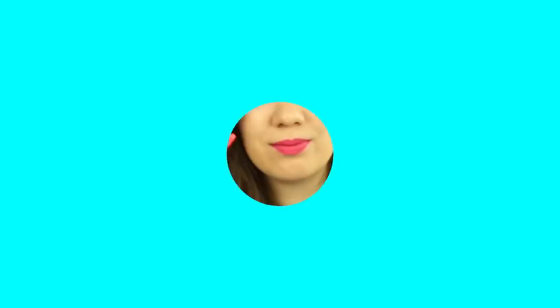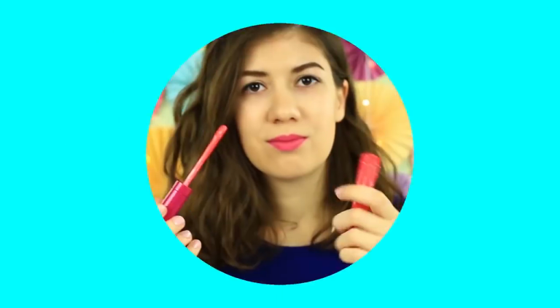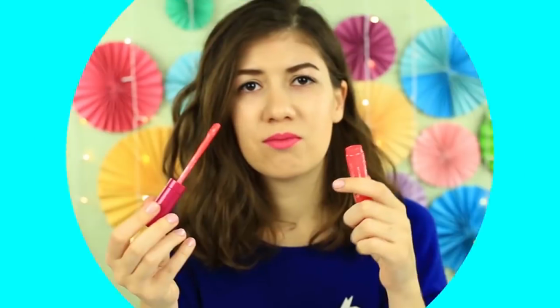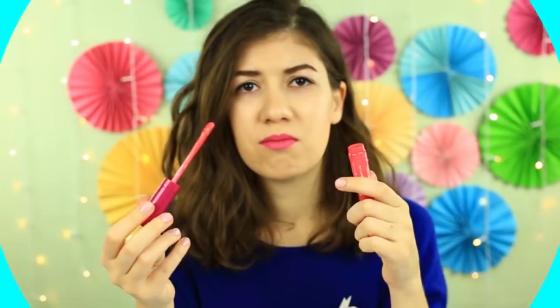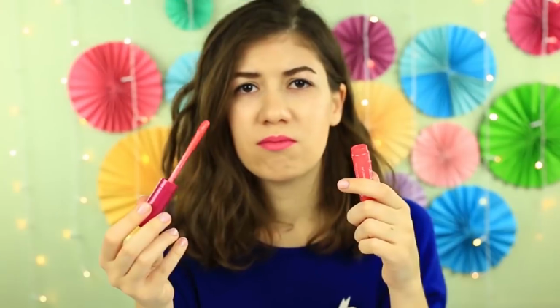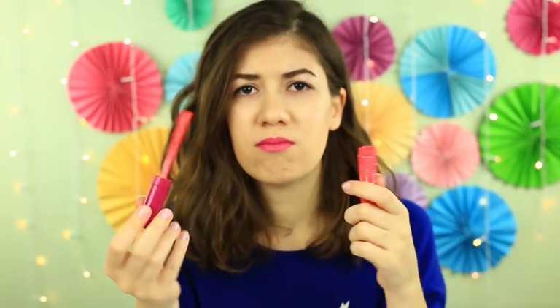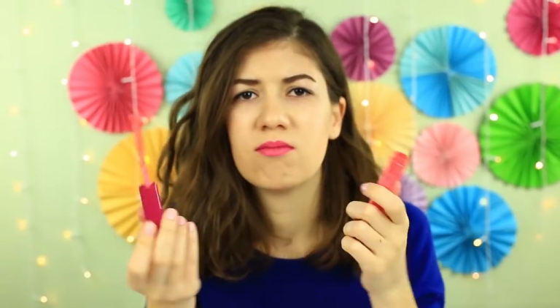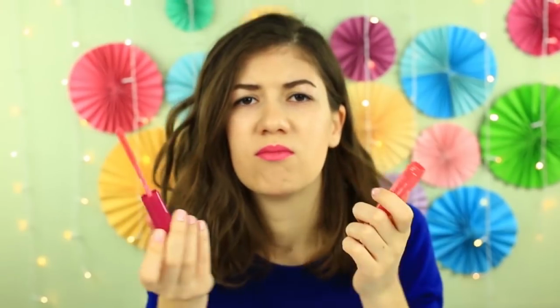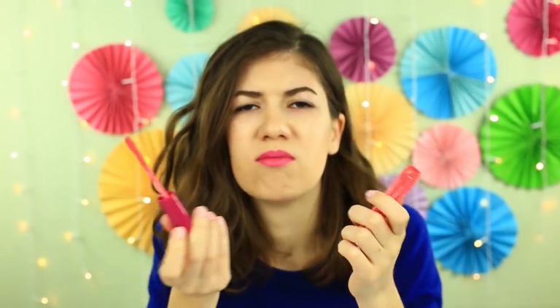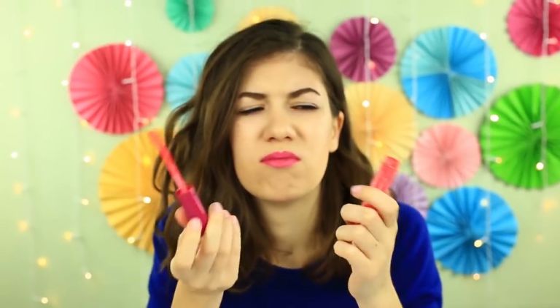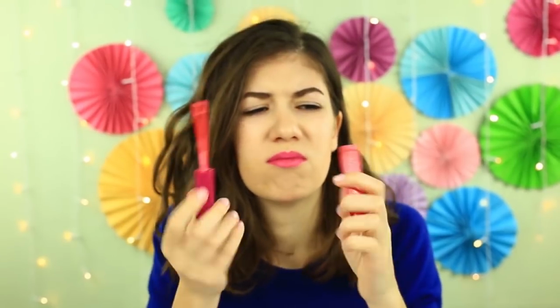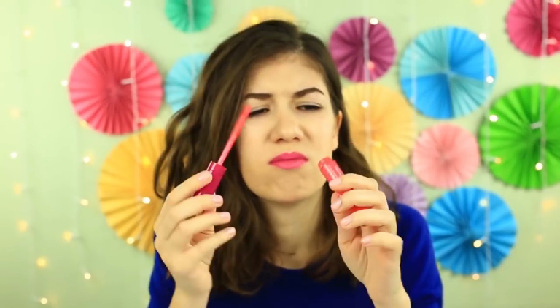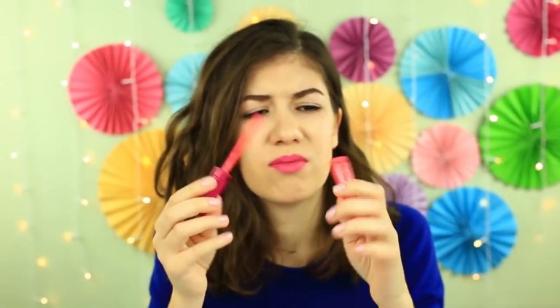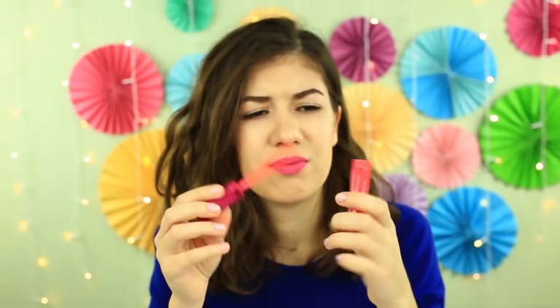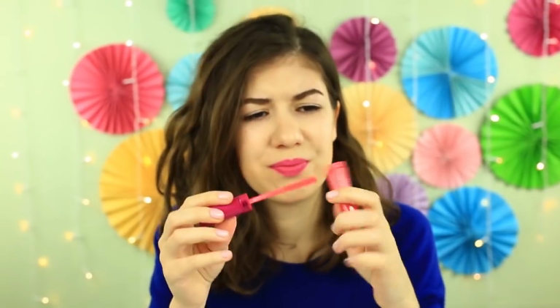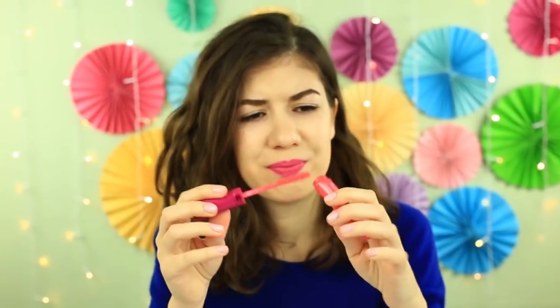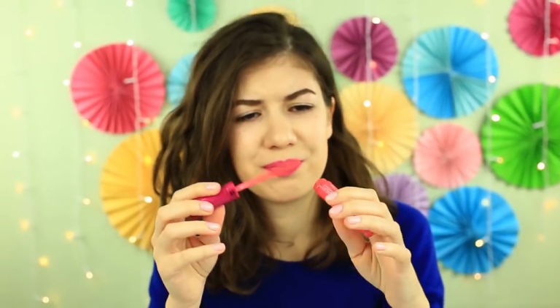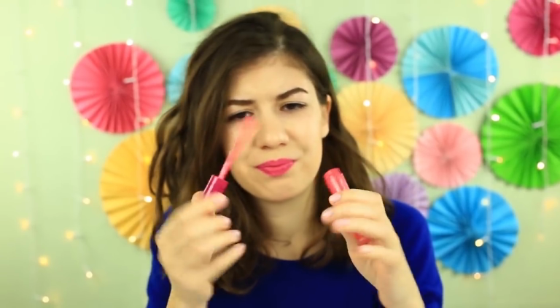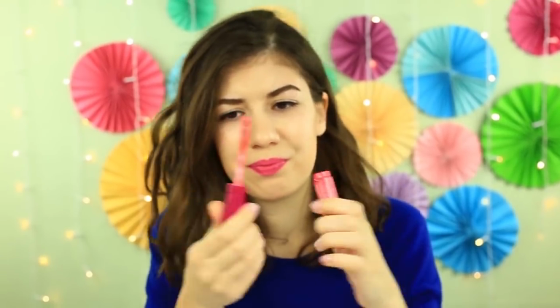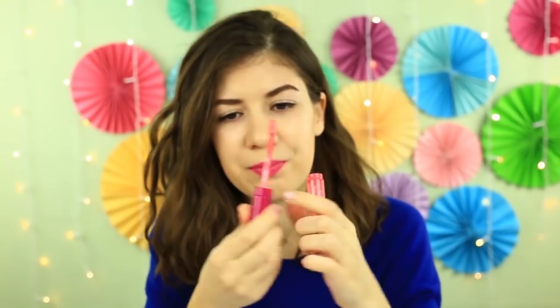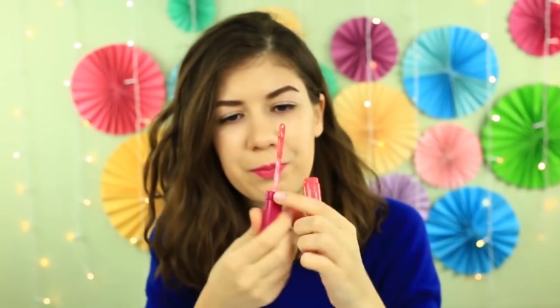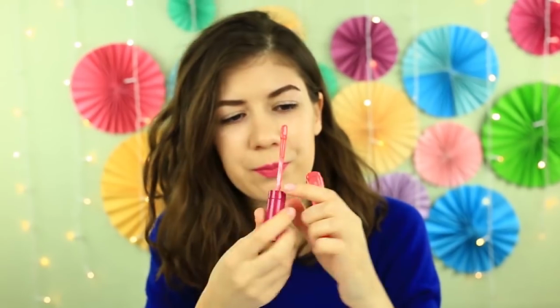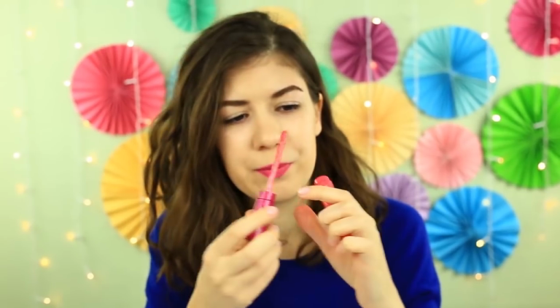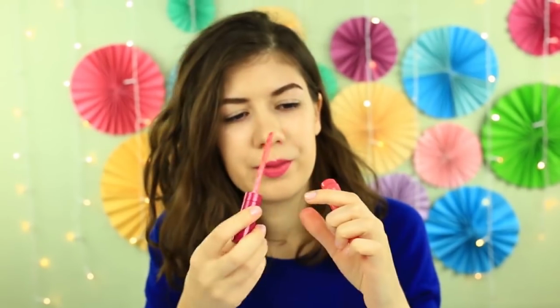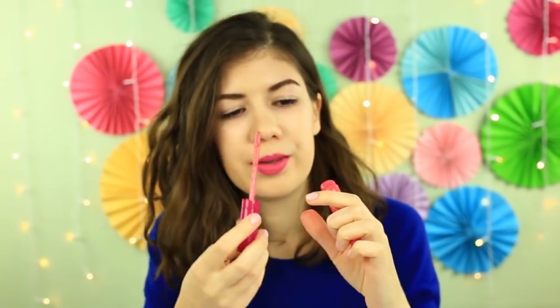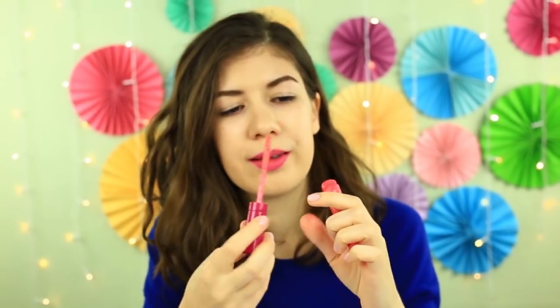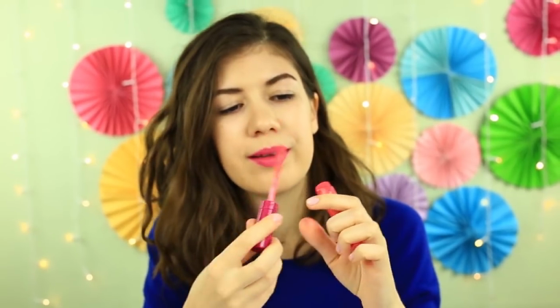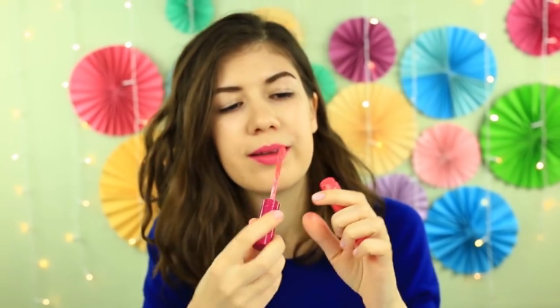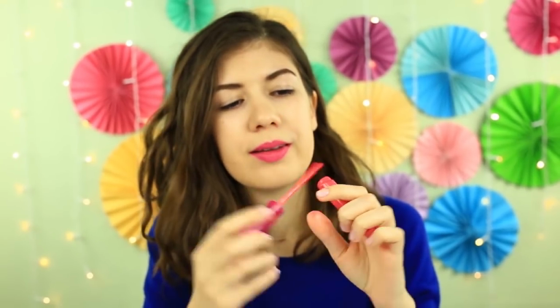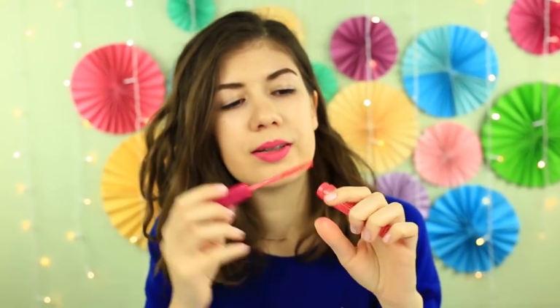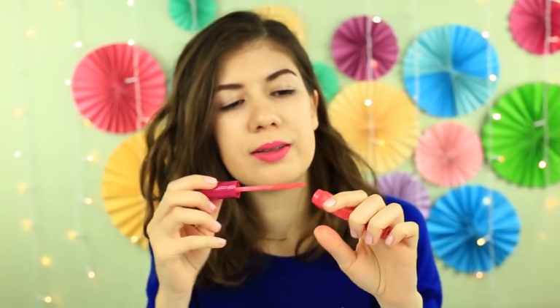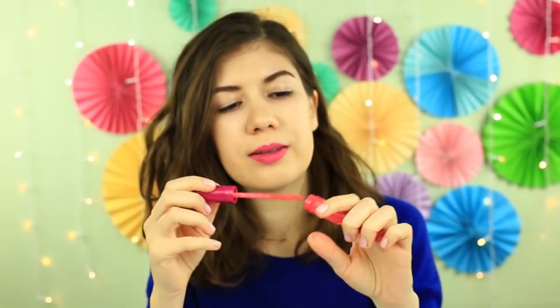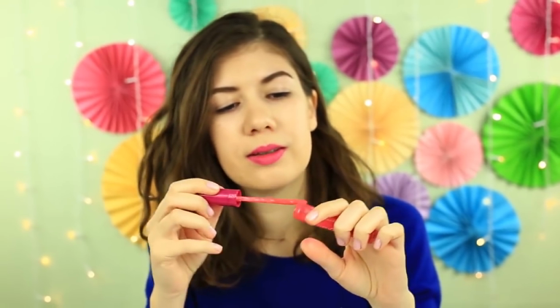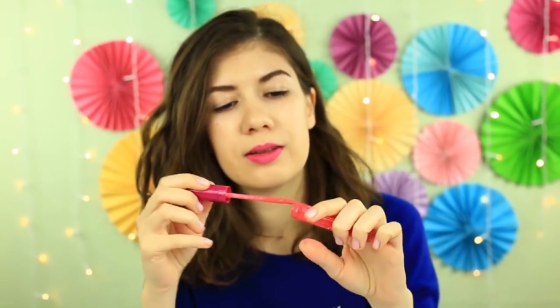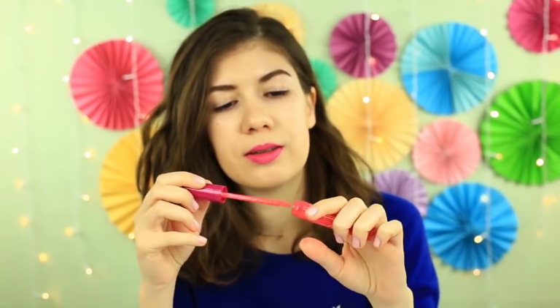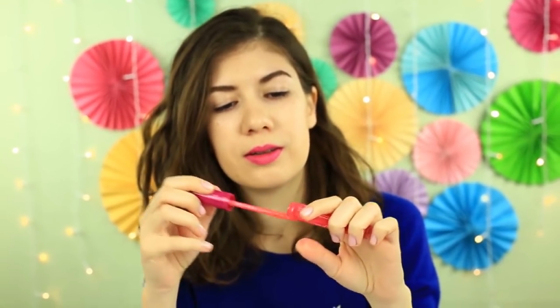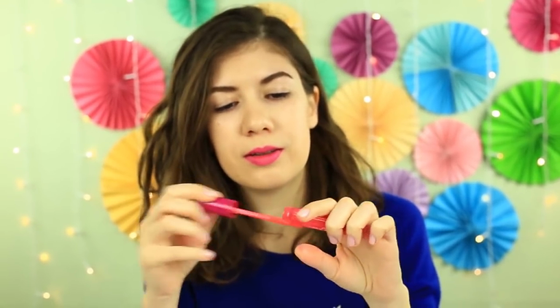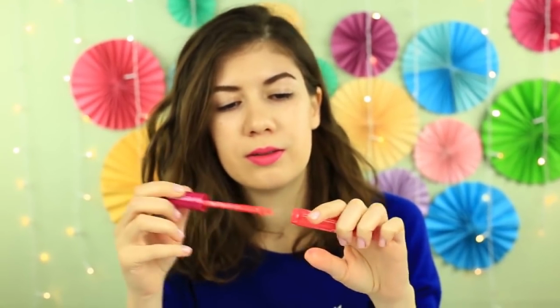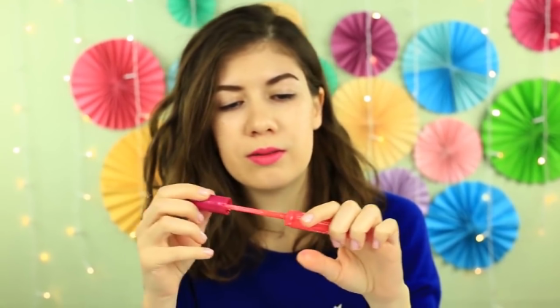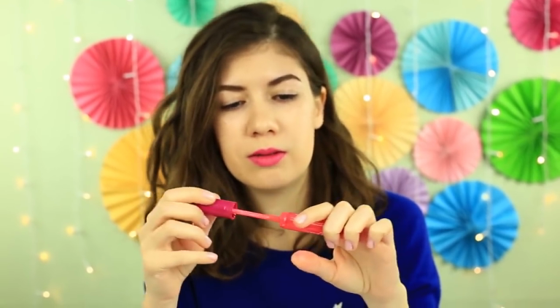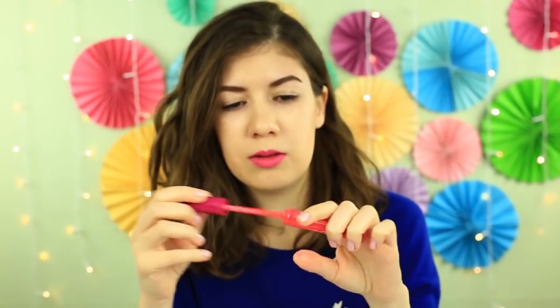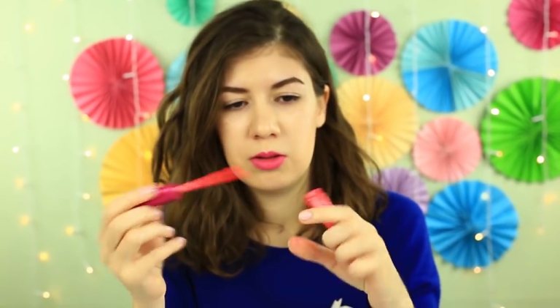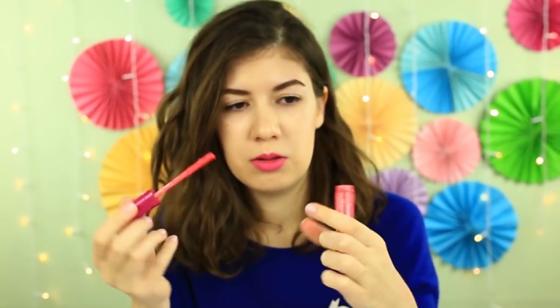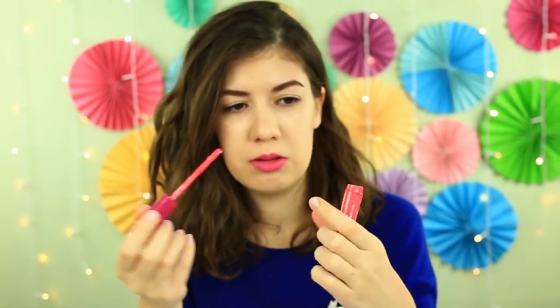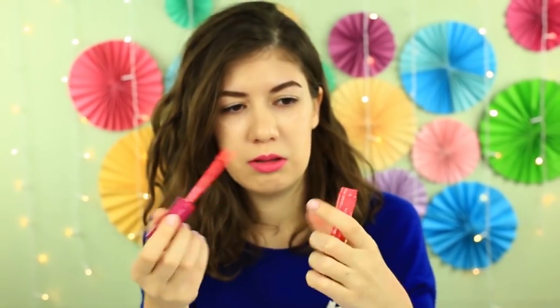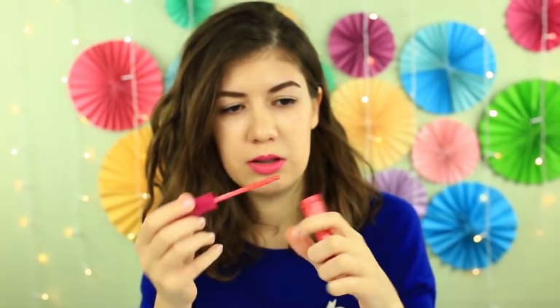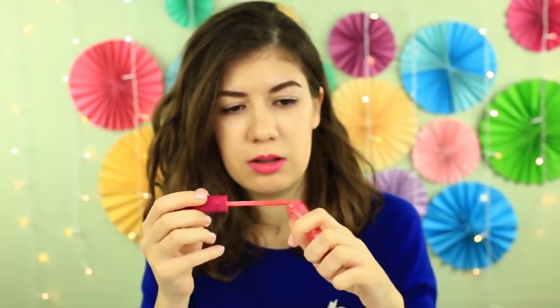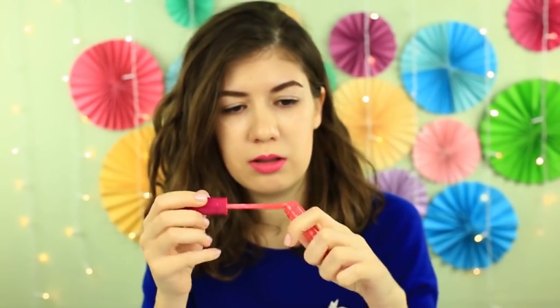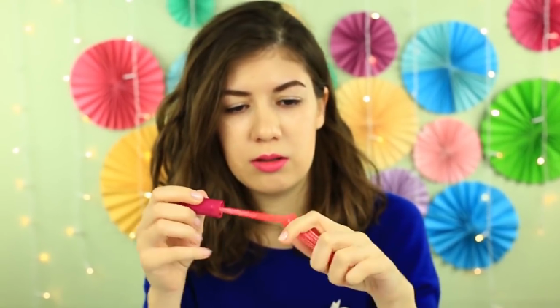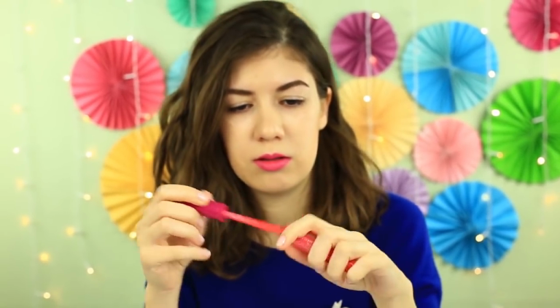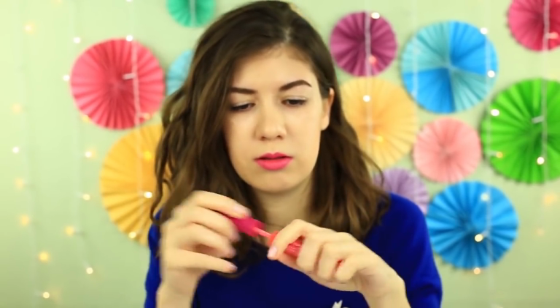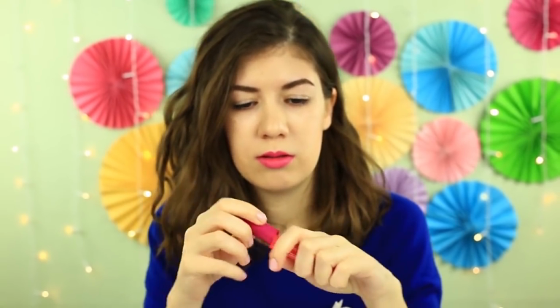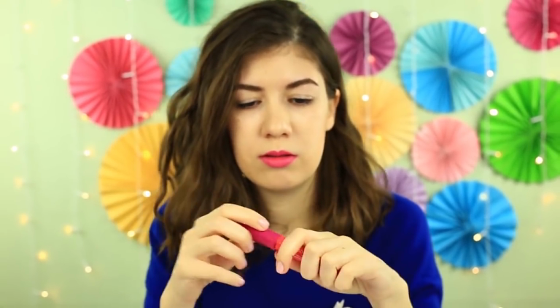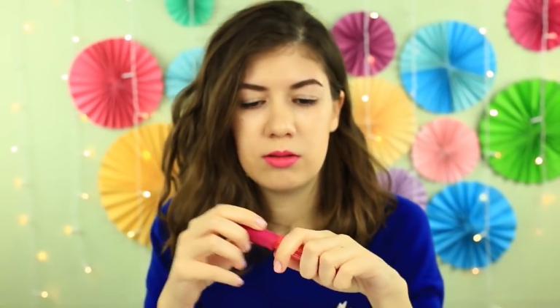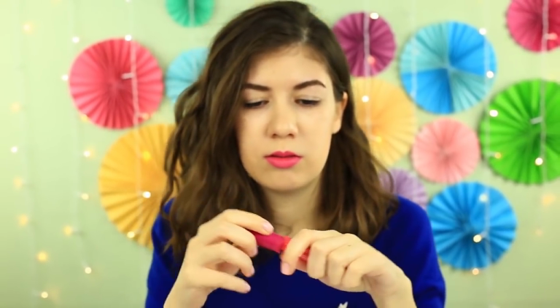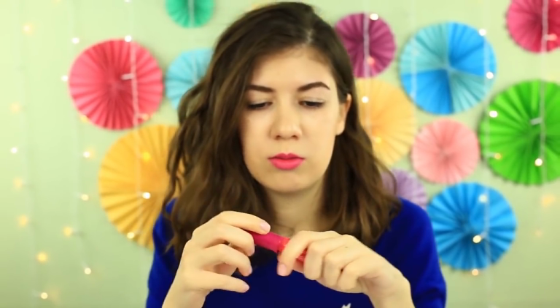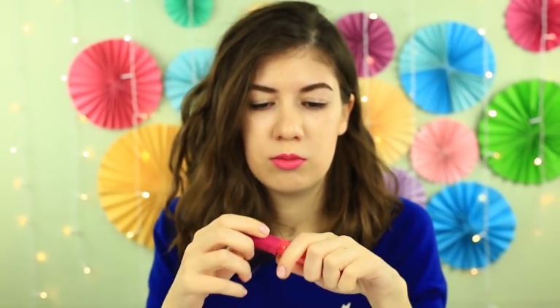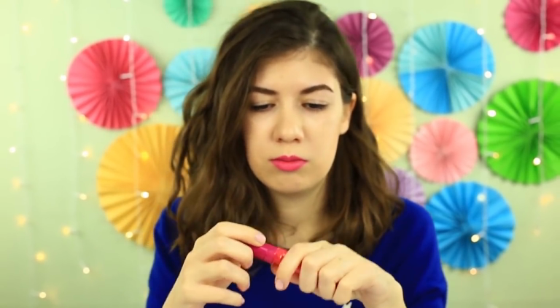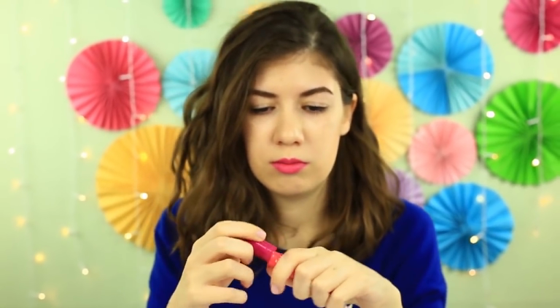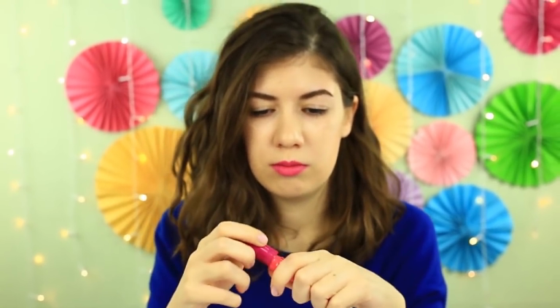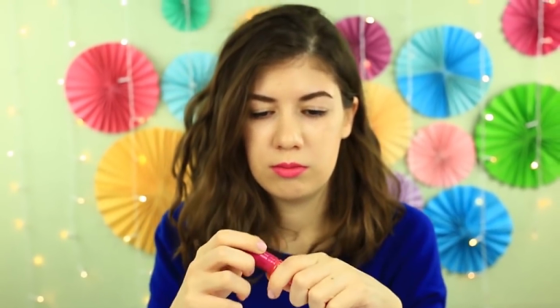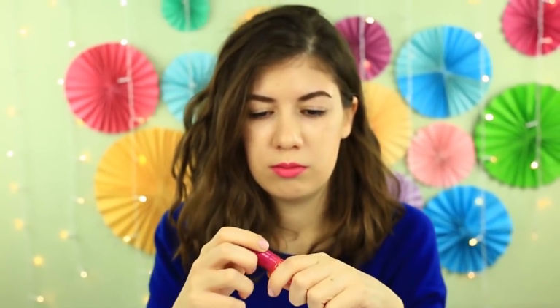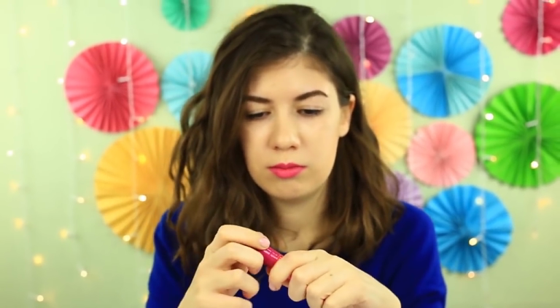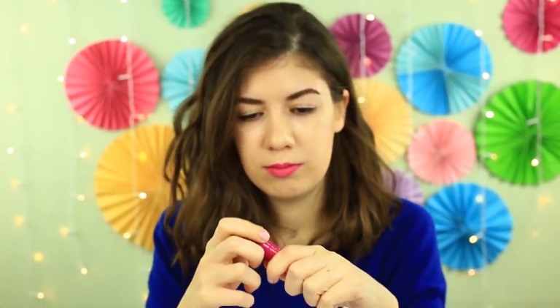Oh my beloved lip gloss! The wiper has been broken, but there's still much gloss inside. What should I do?